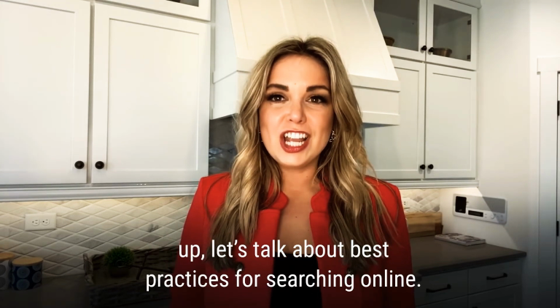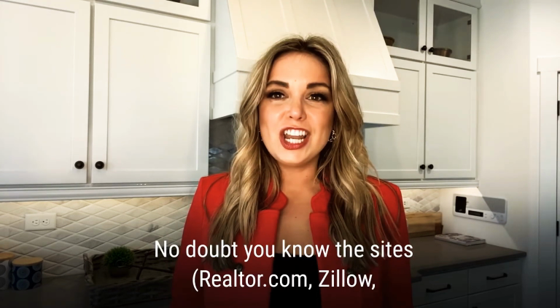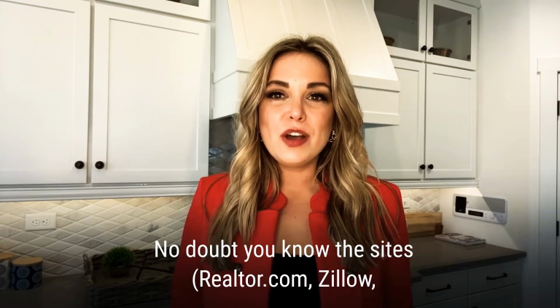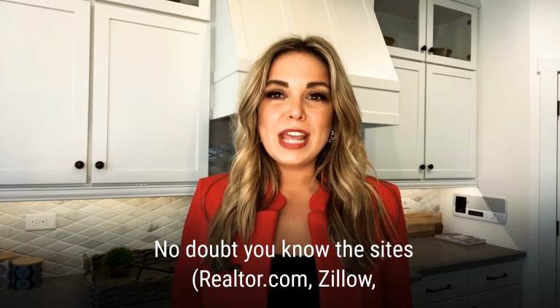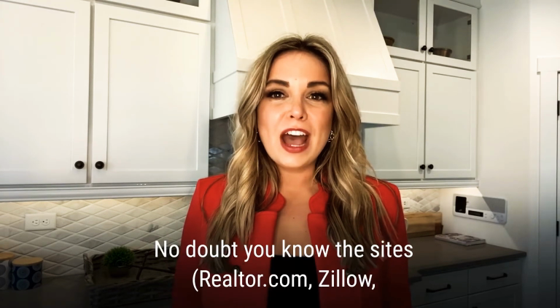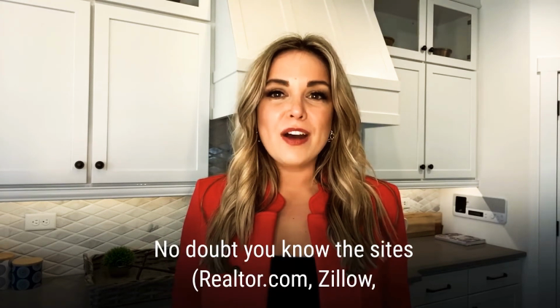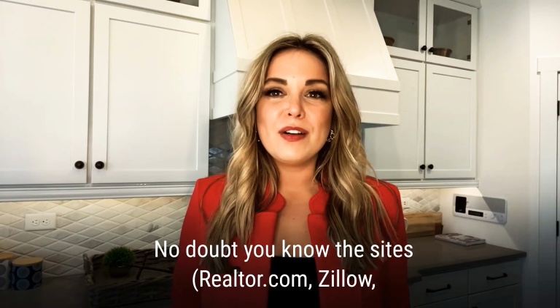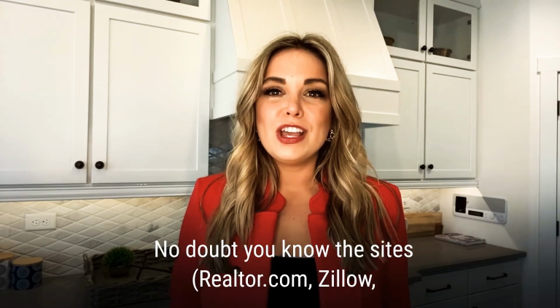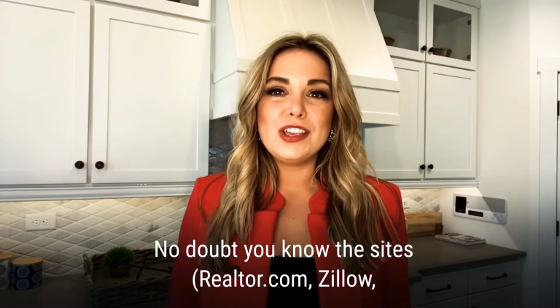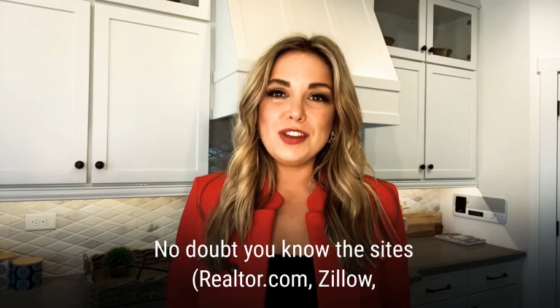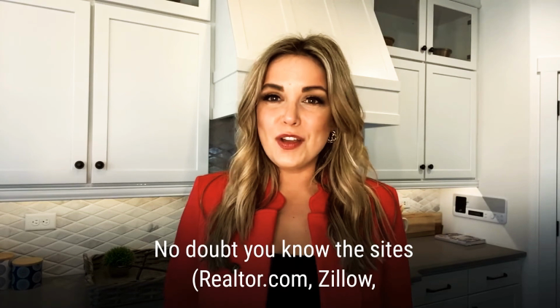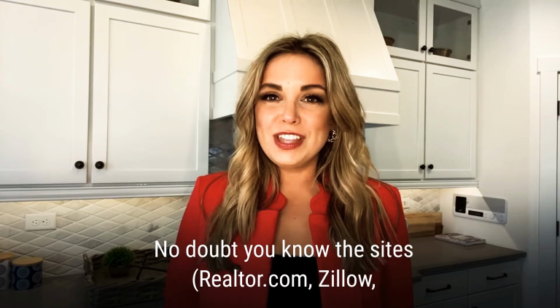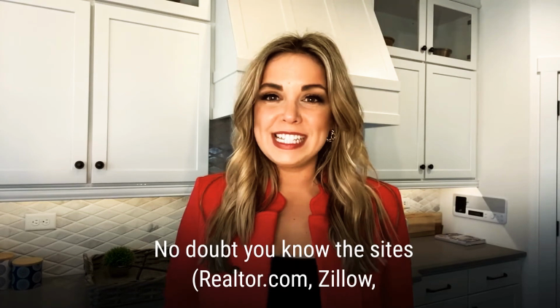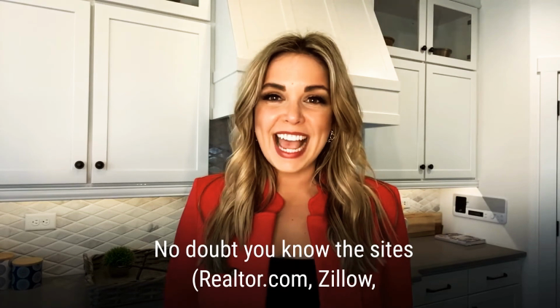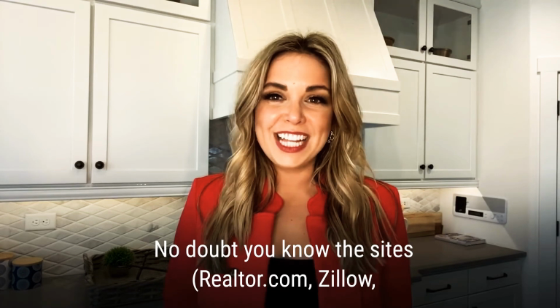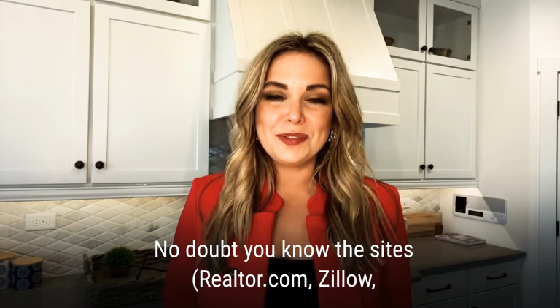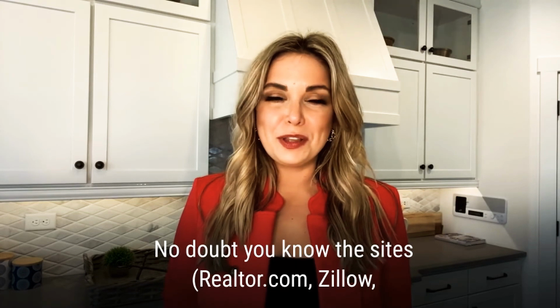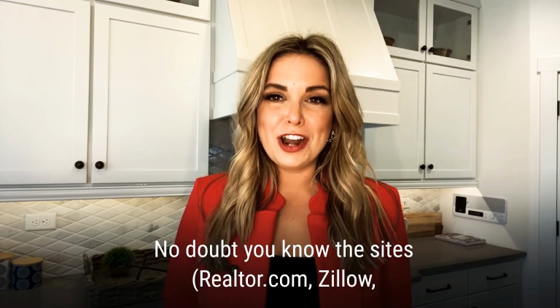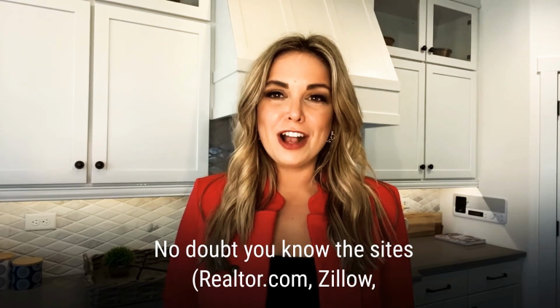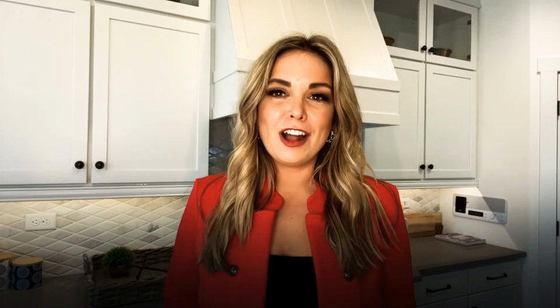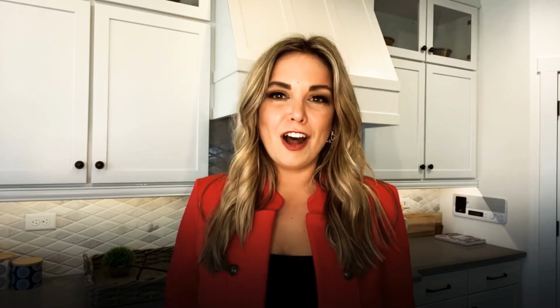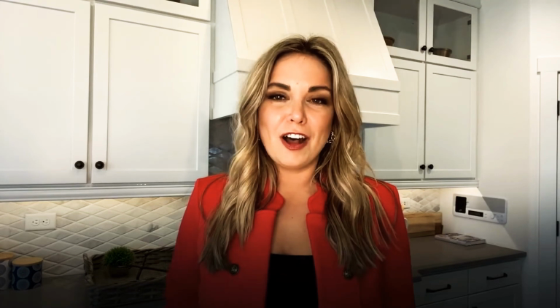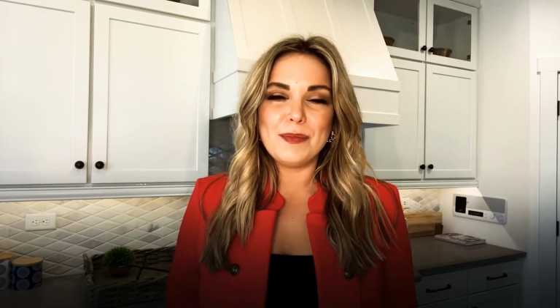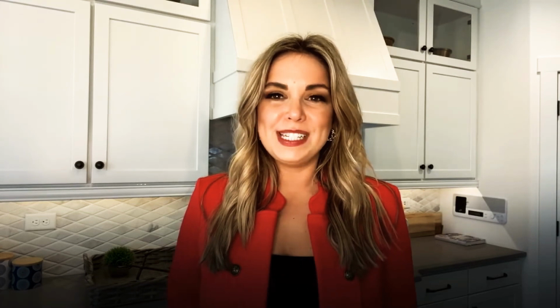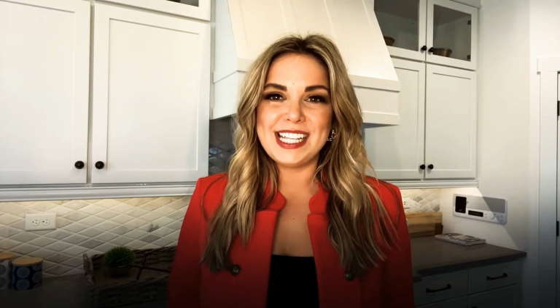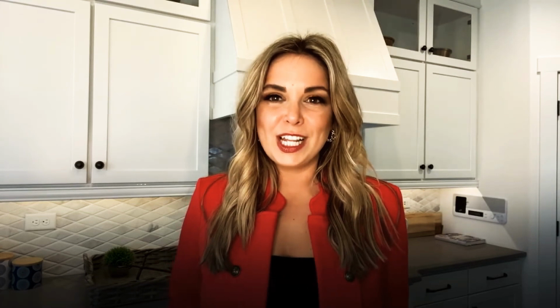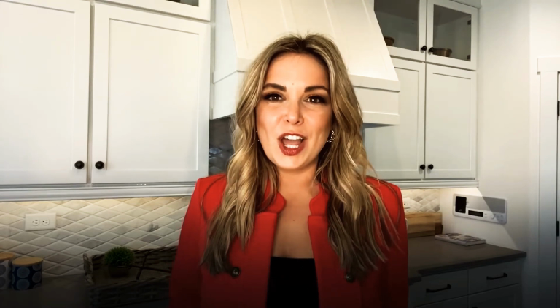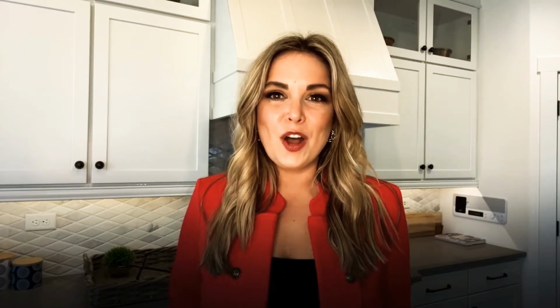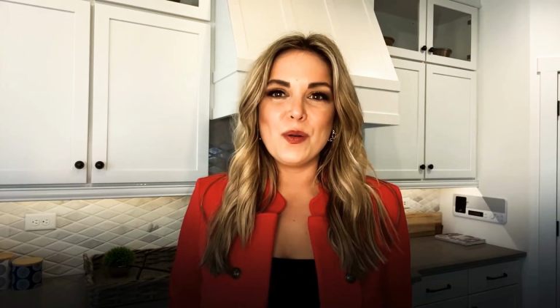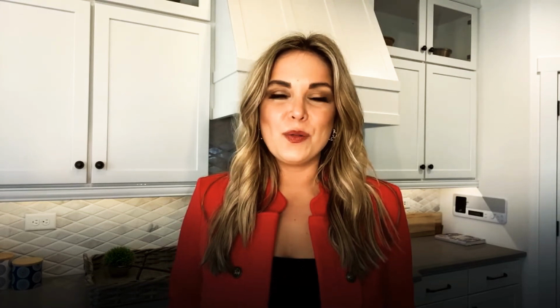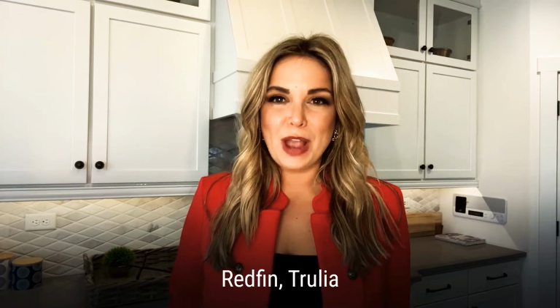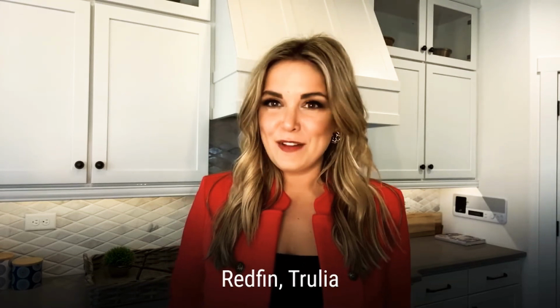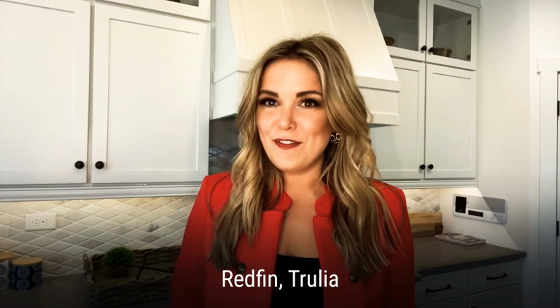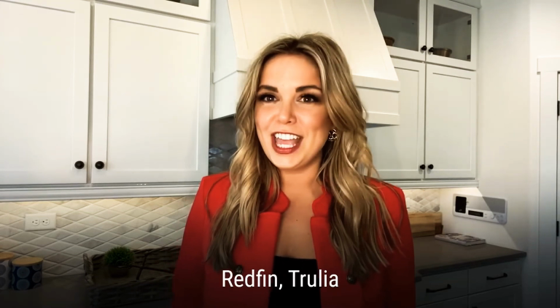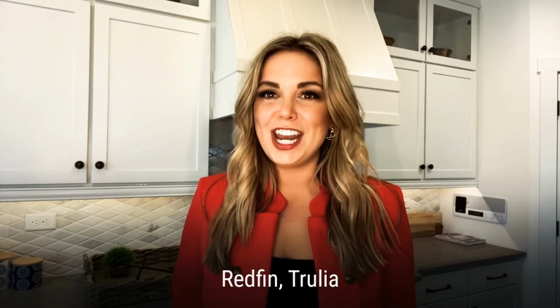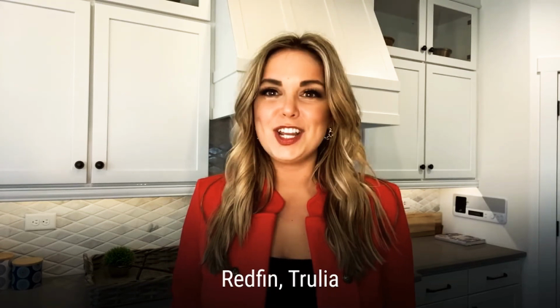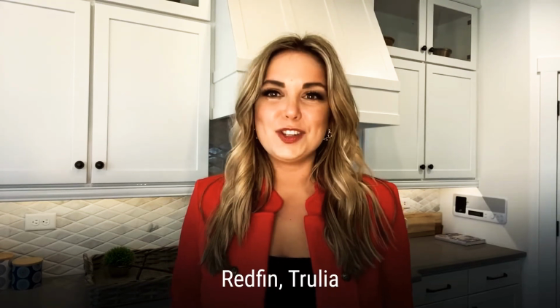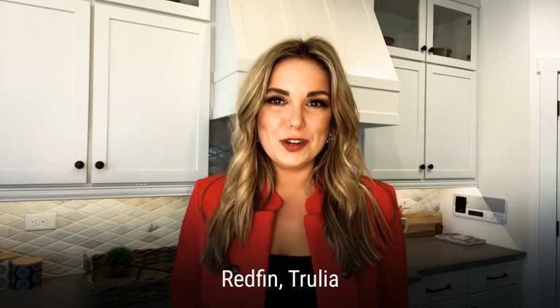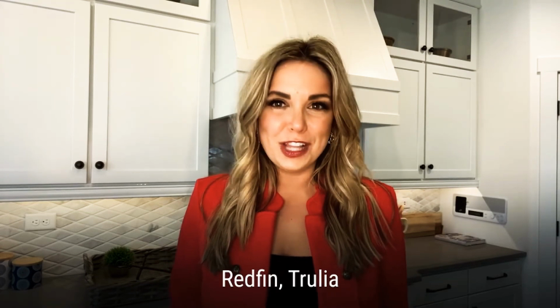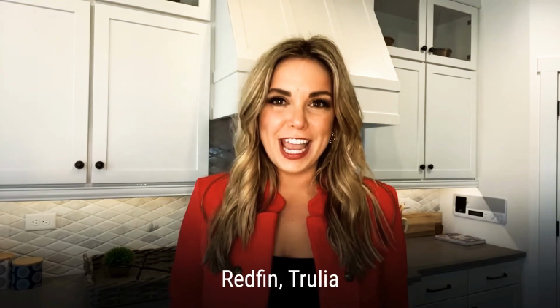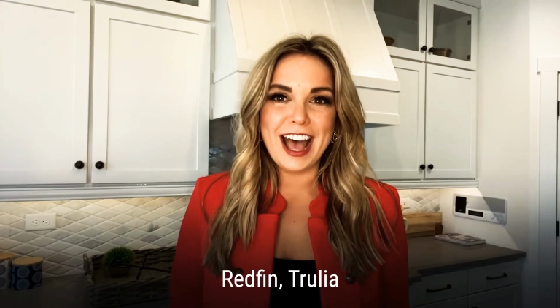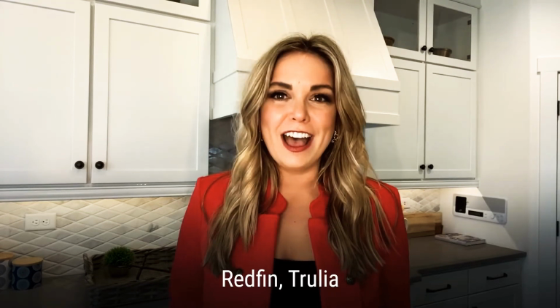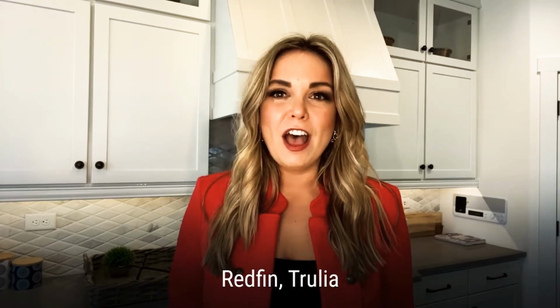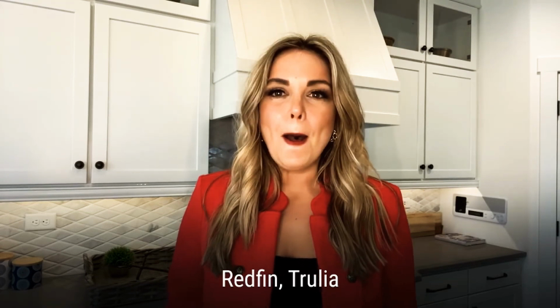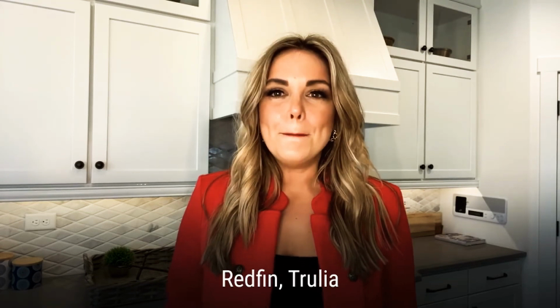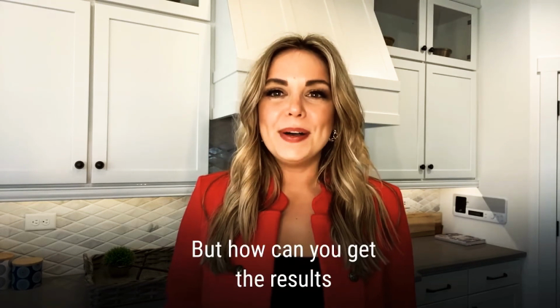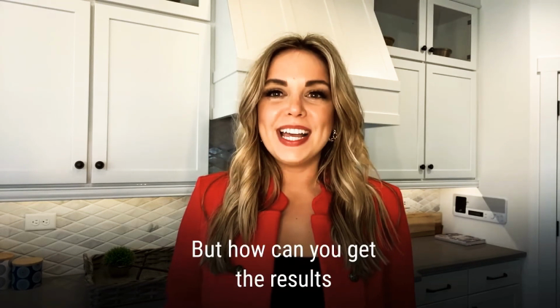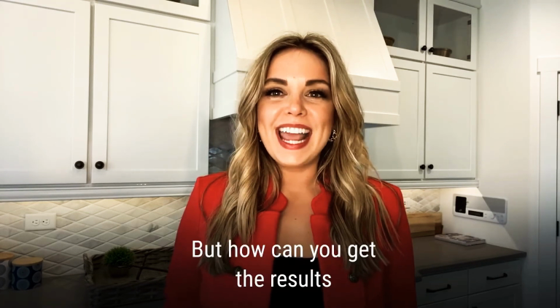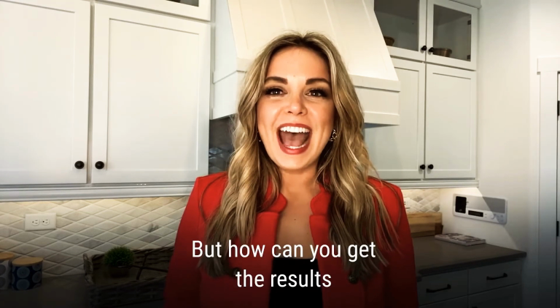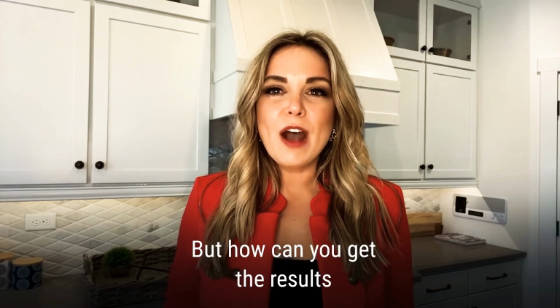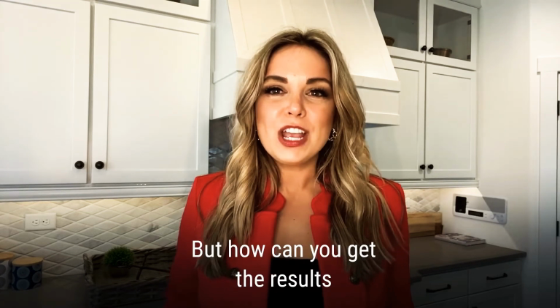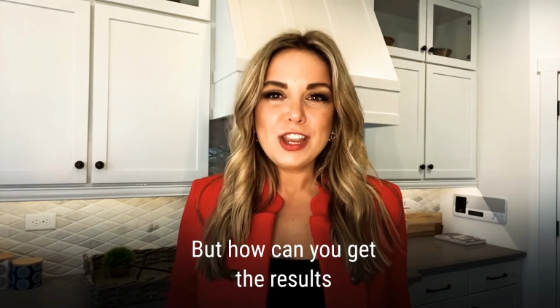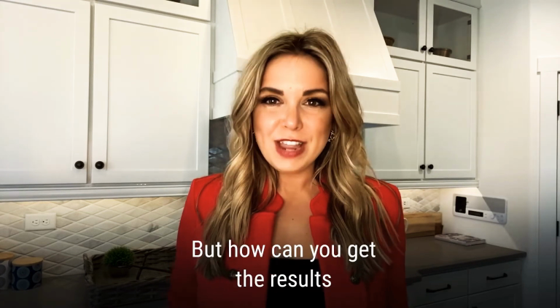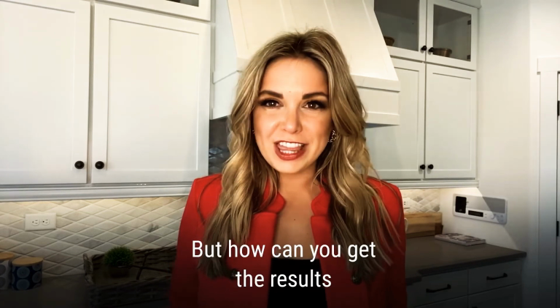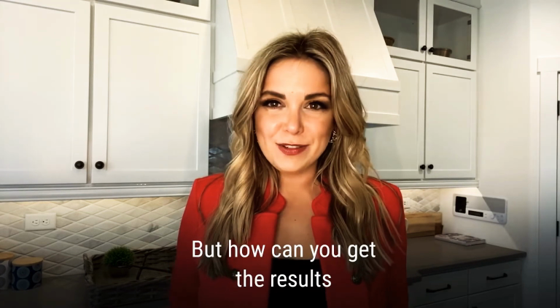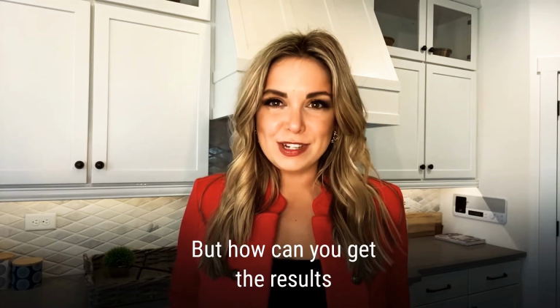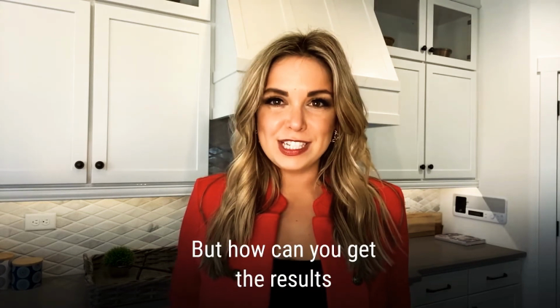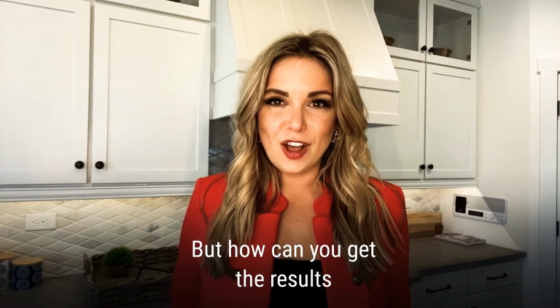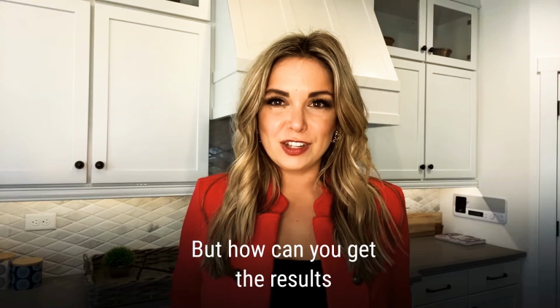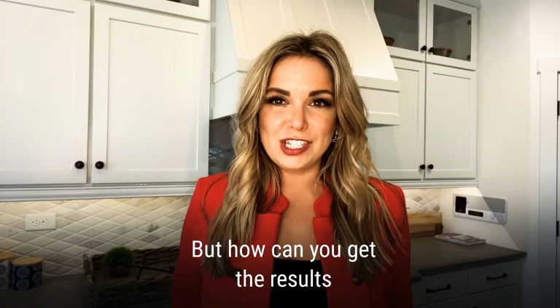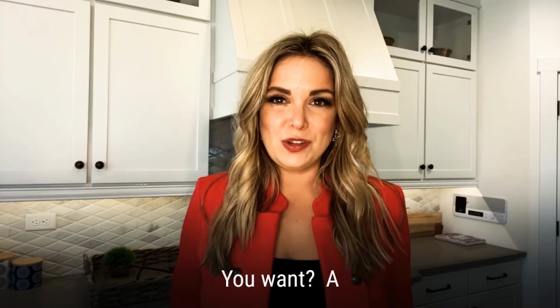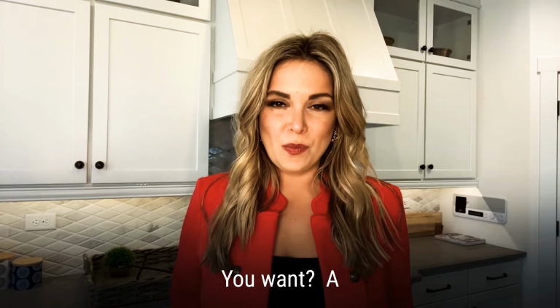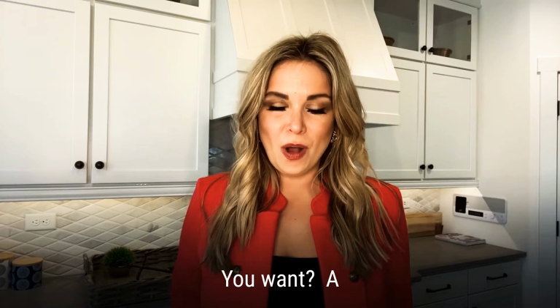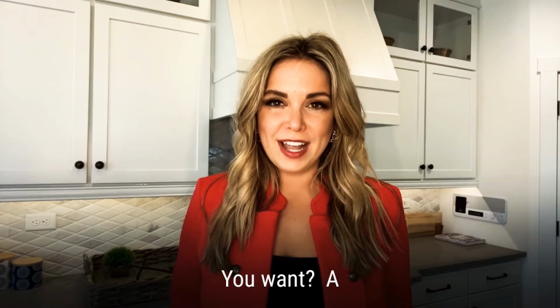No doubt you know the sites Realtor.com, Zillow, Redfin, and Trulia — but how can you get the results you want?